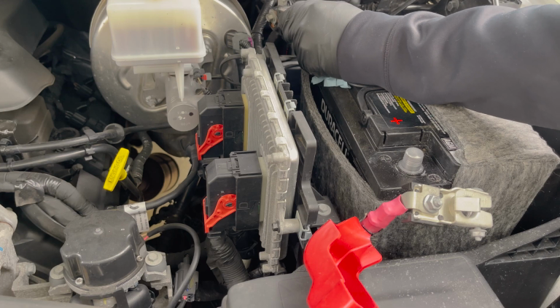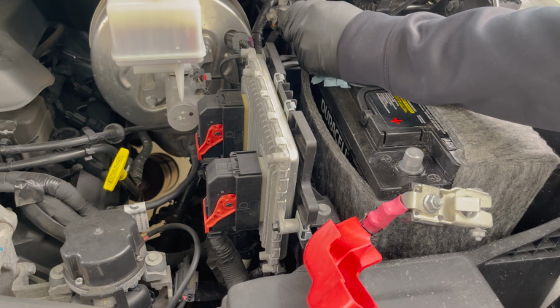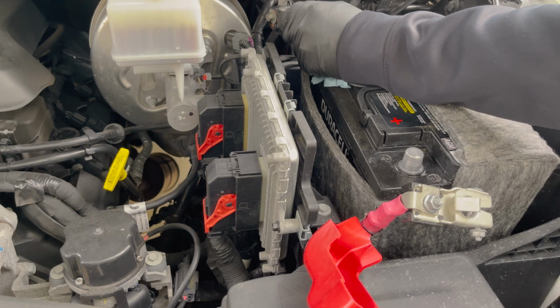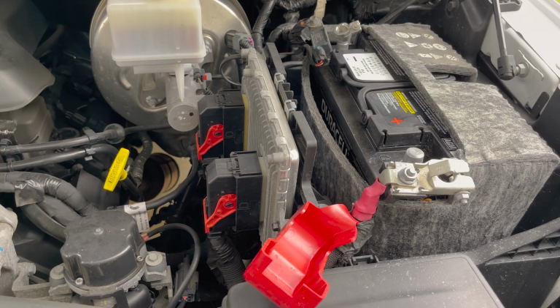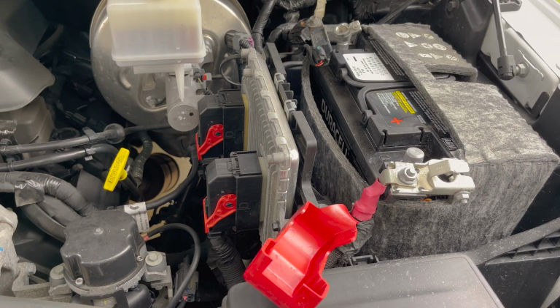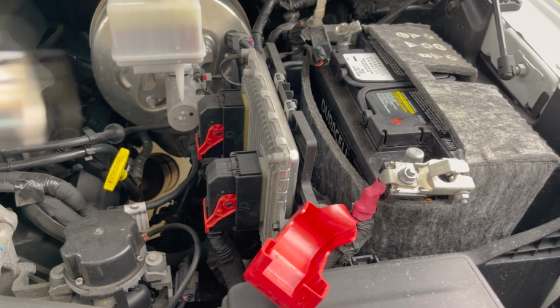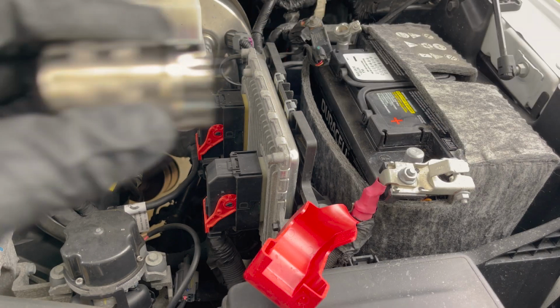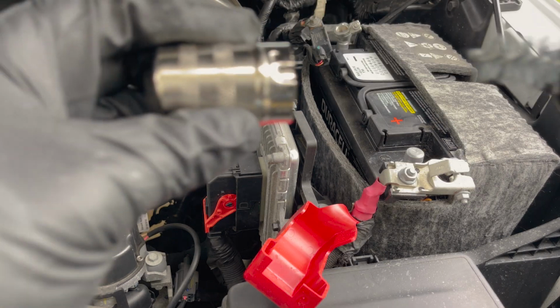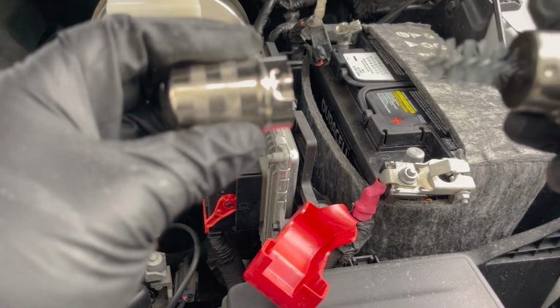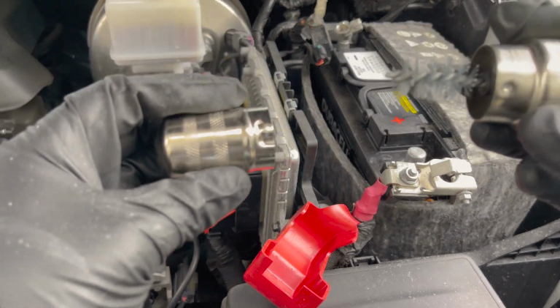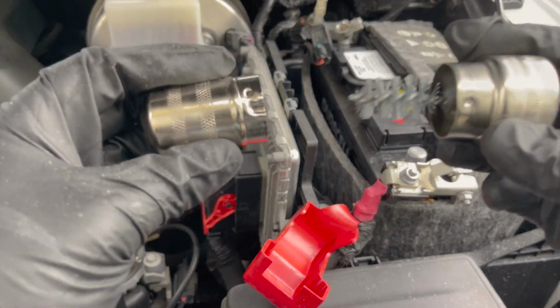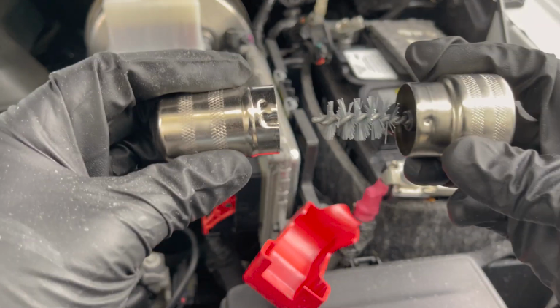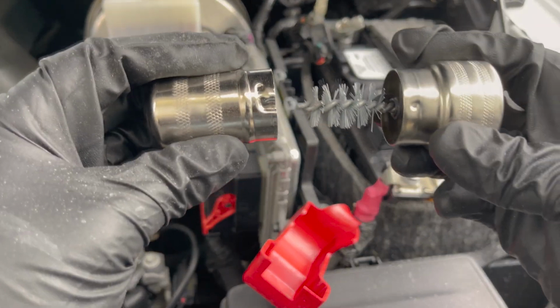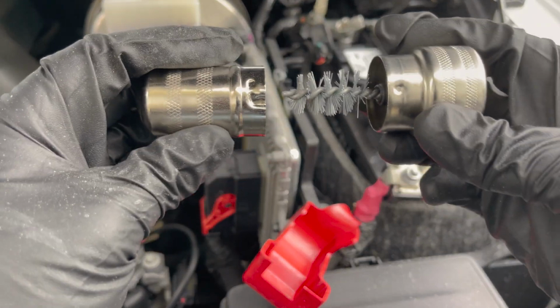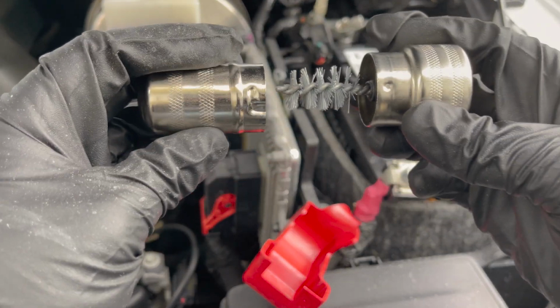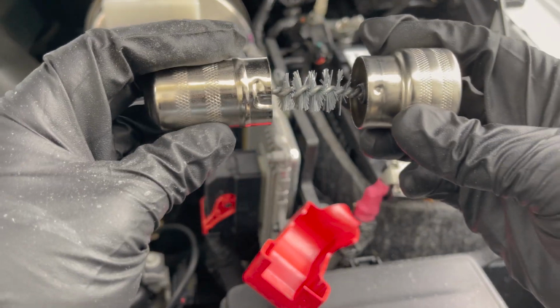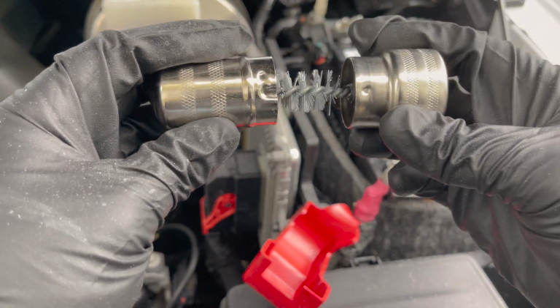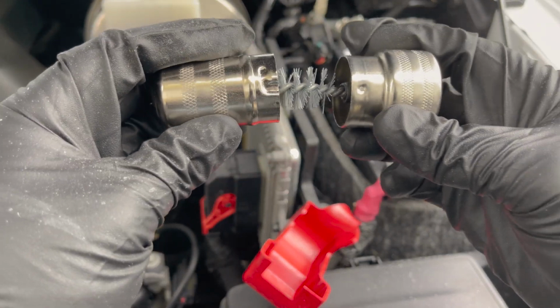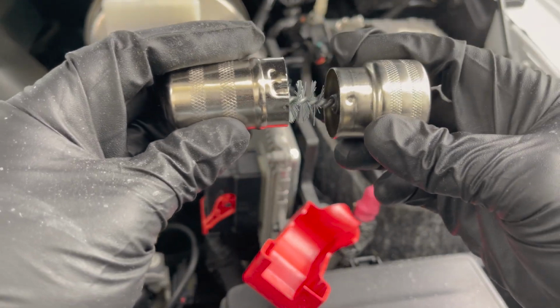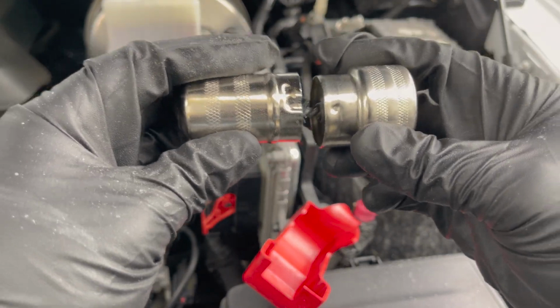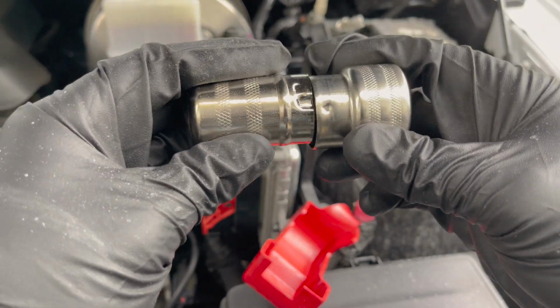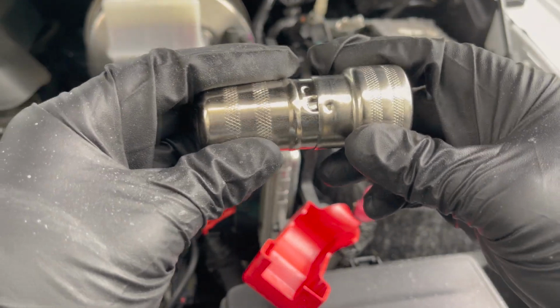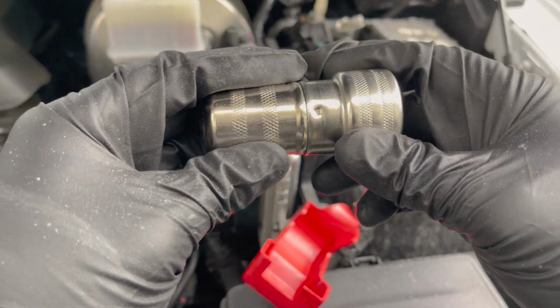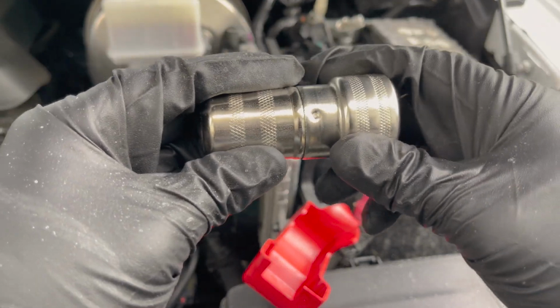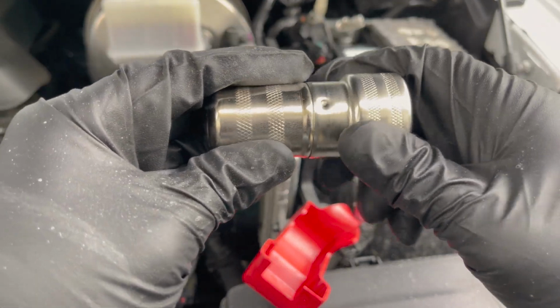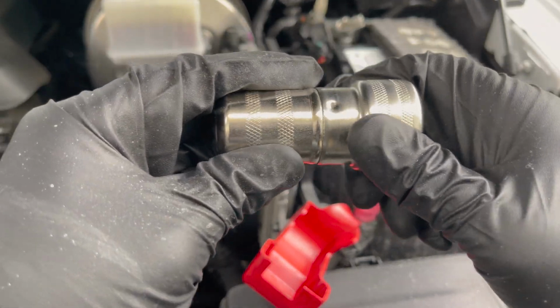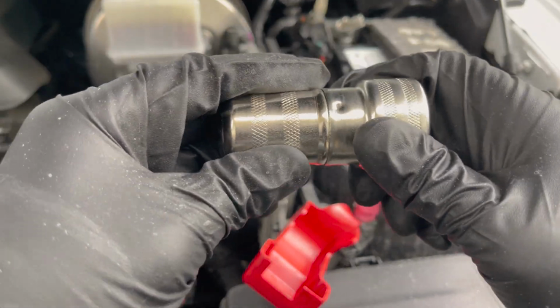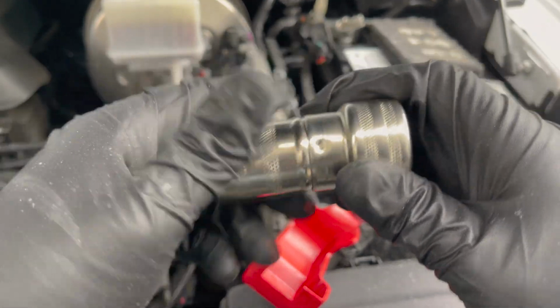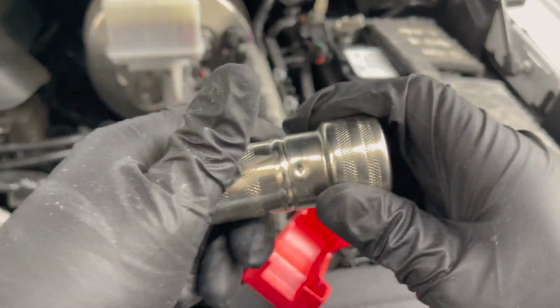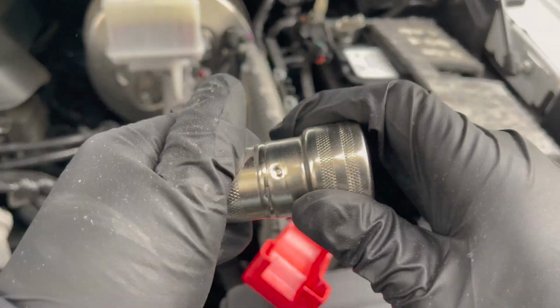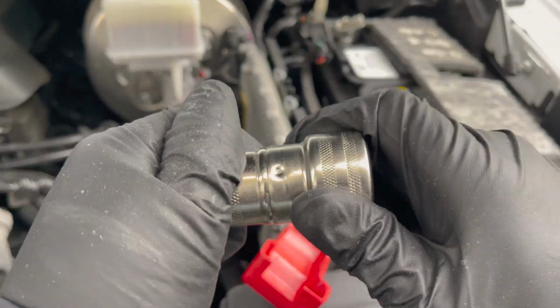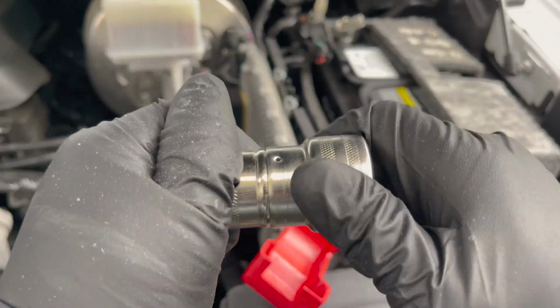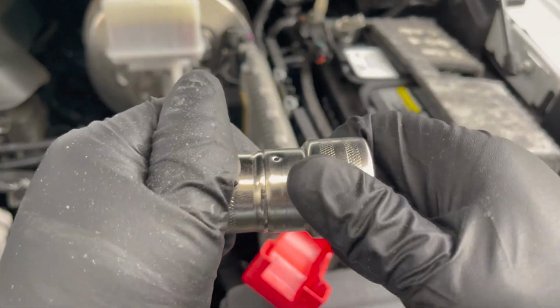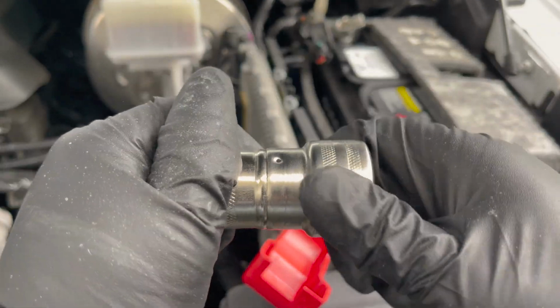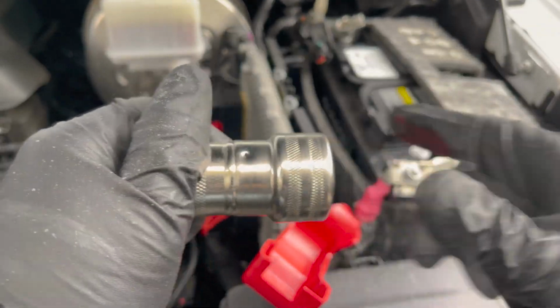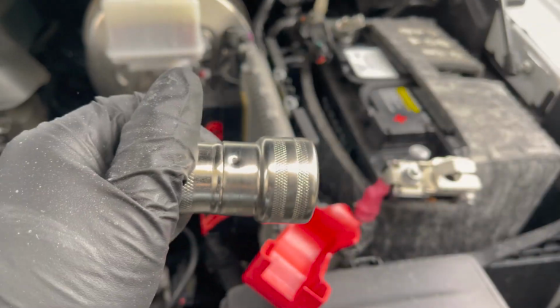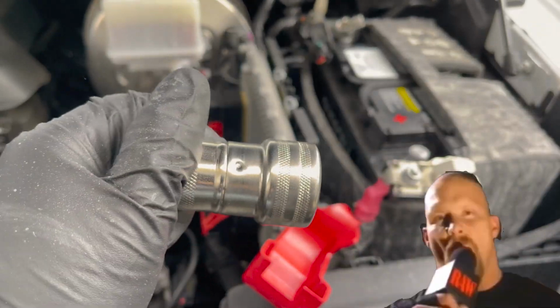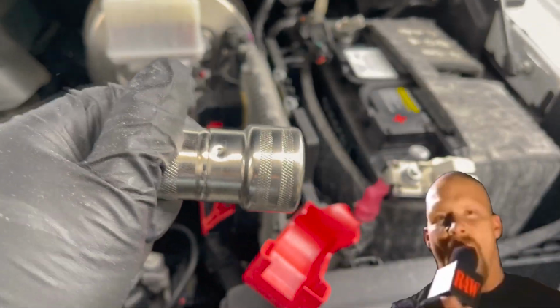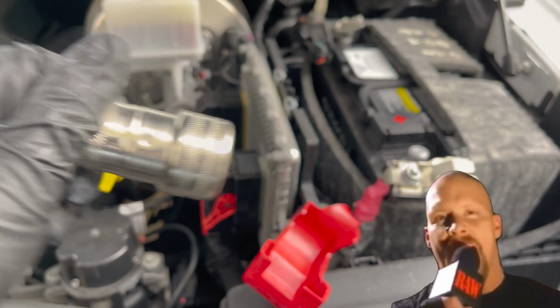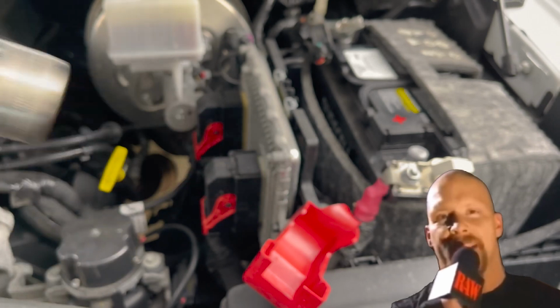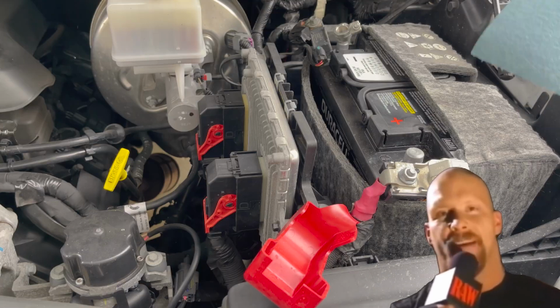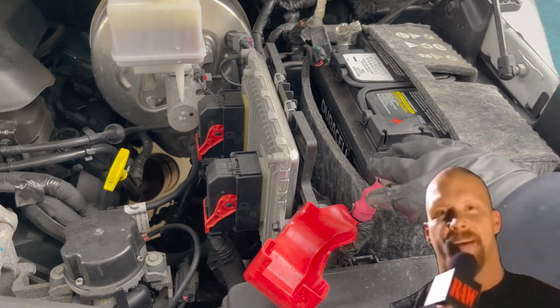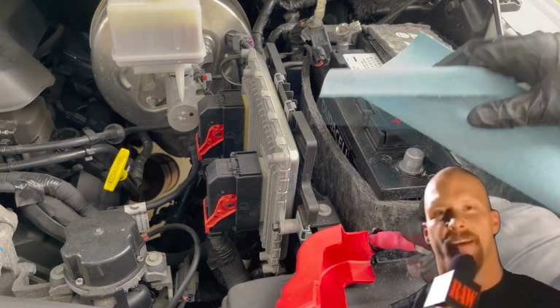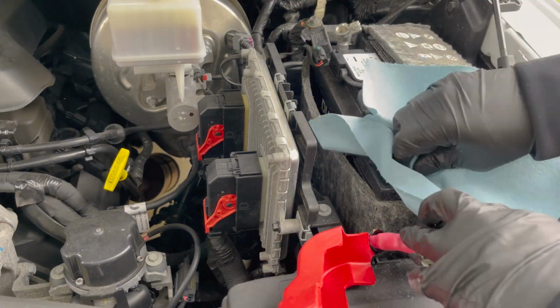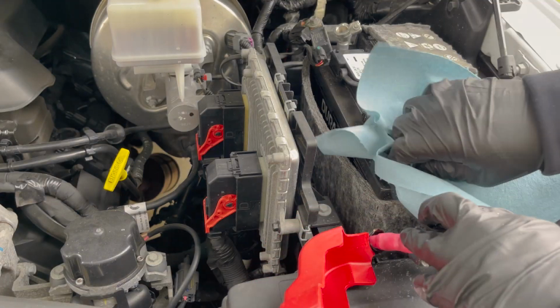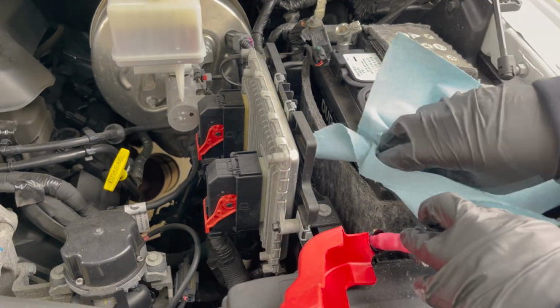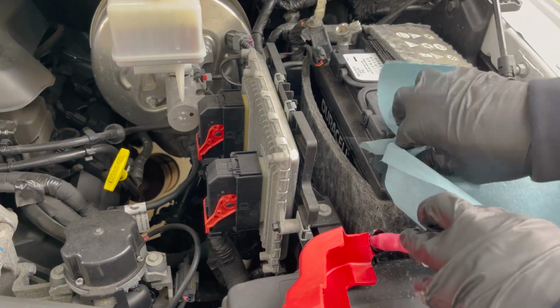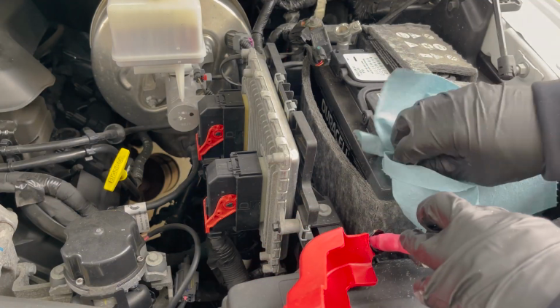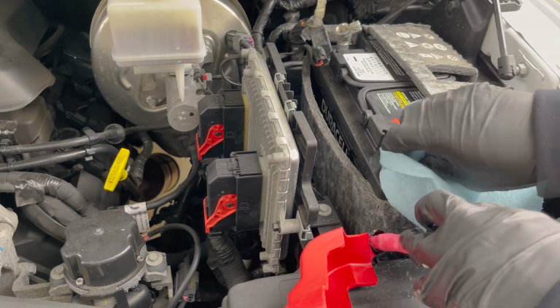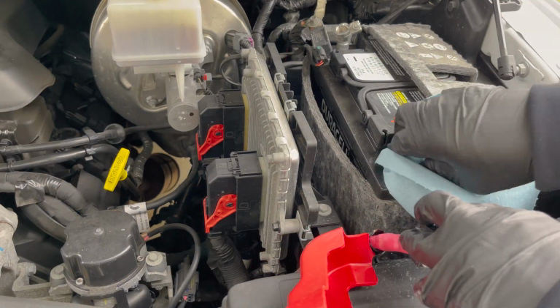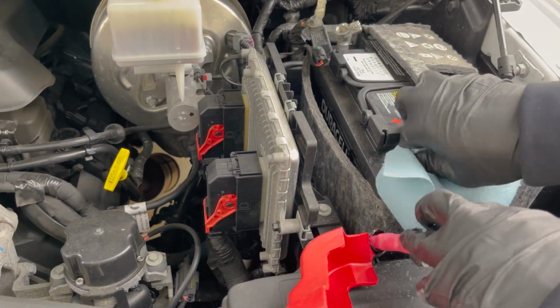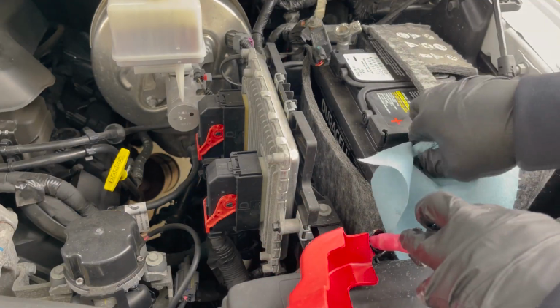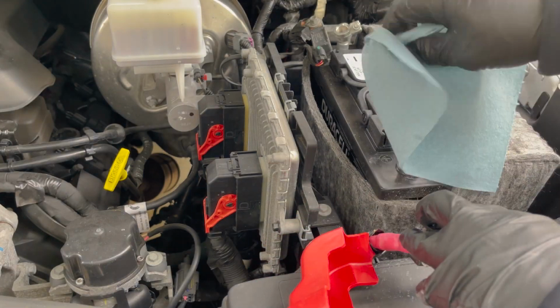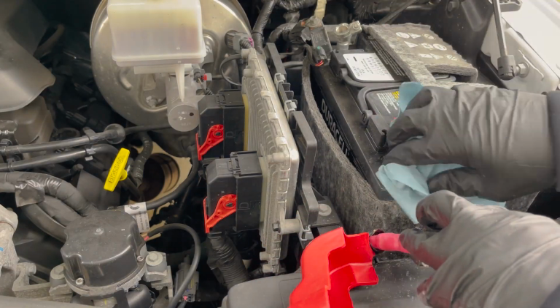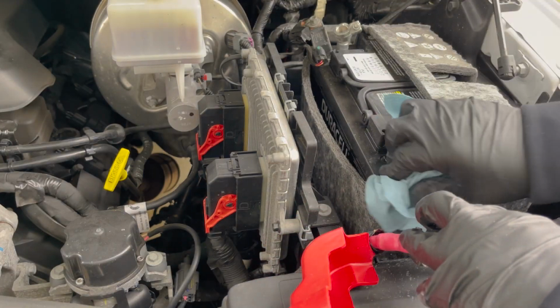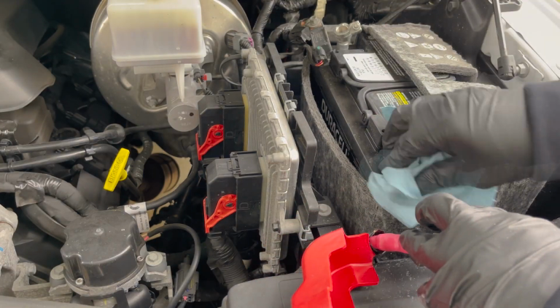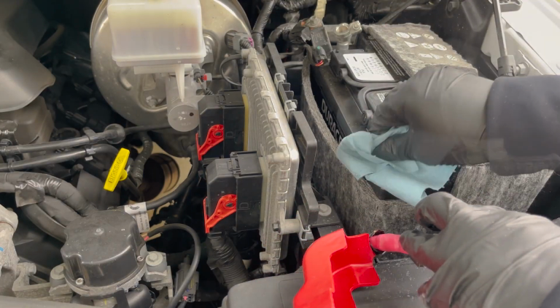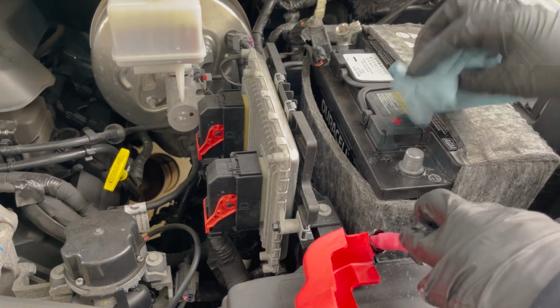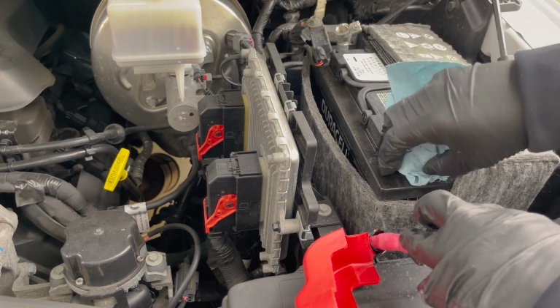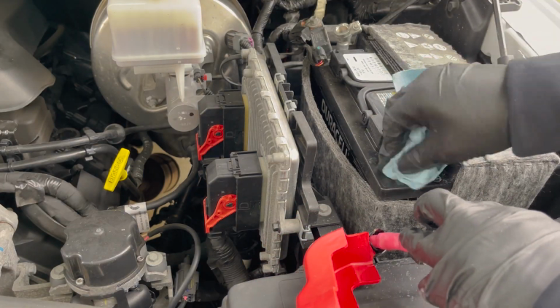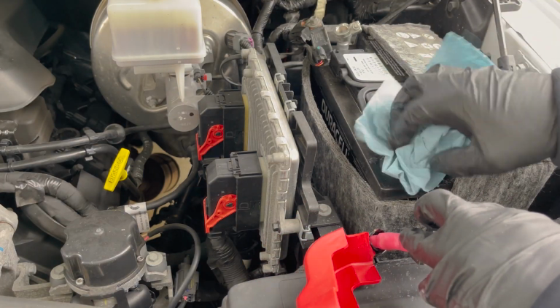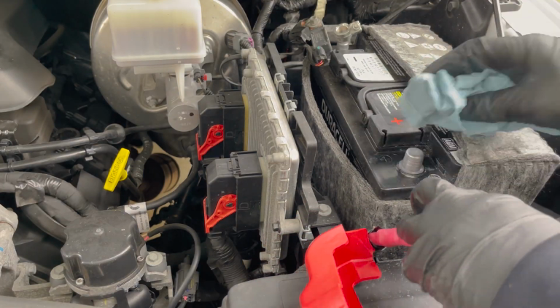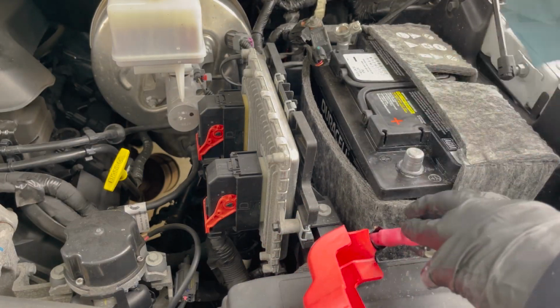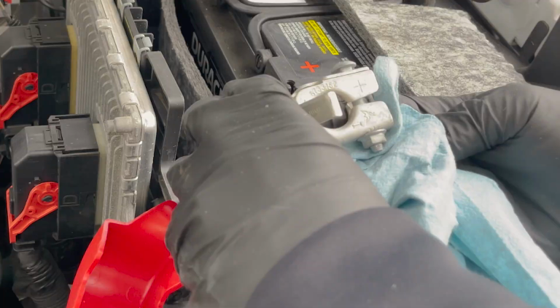Make sure to put the terminal cleaner back together so you don't get stabbed with a bristle. Next, we're going to wipe everything down one more time.